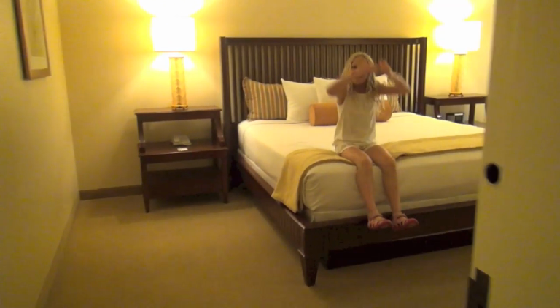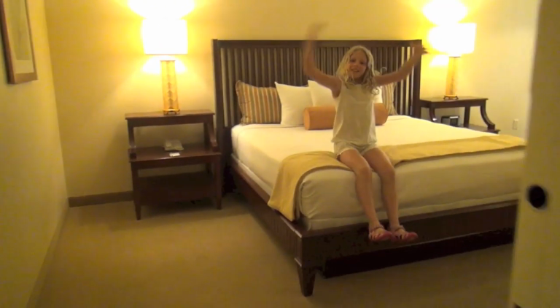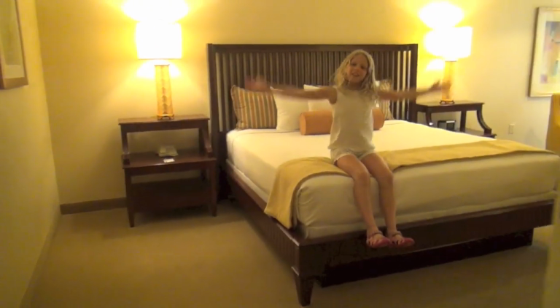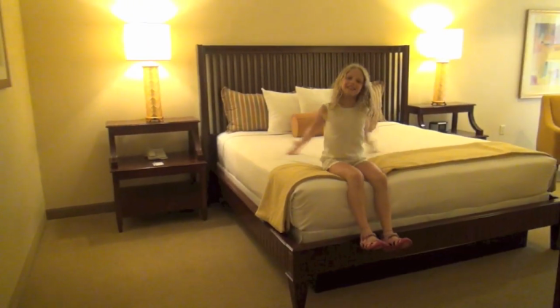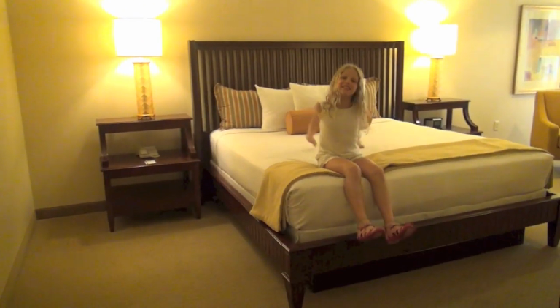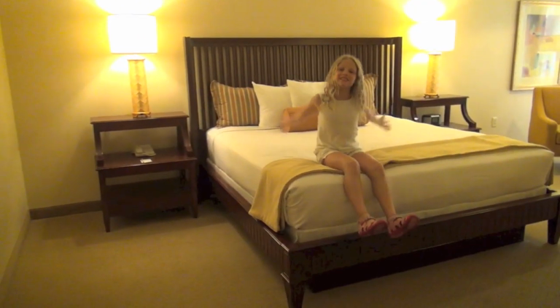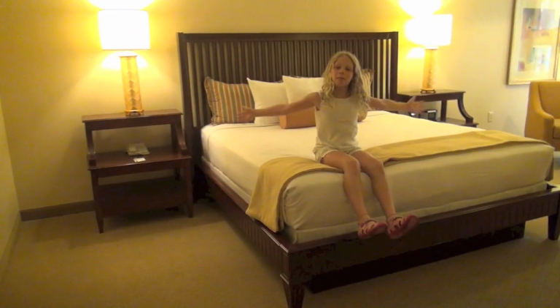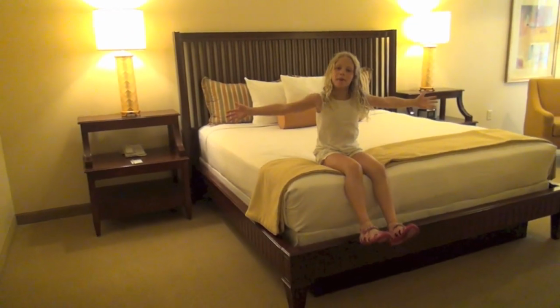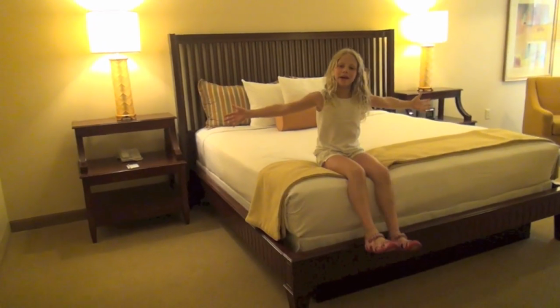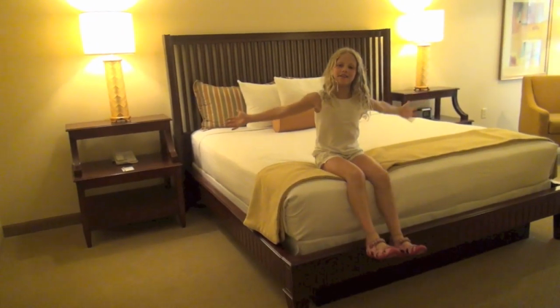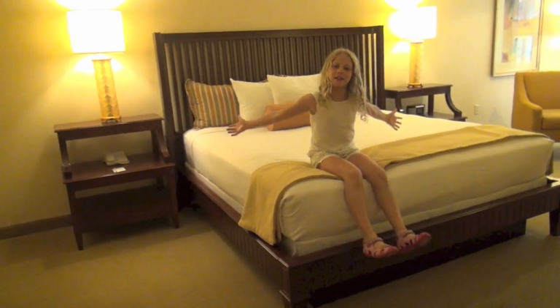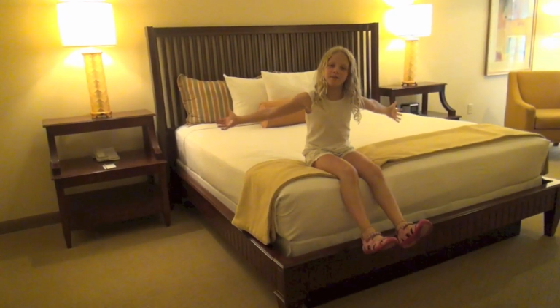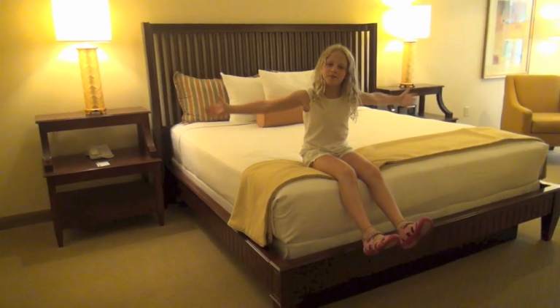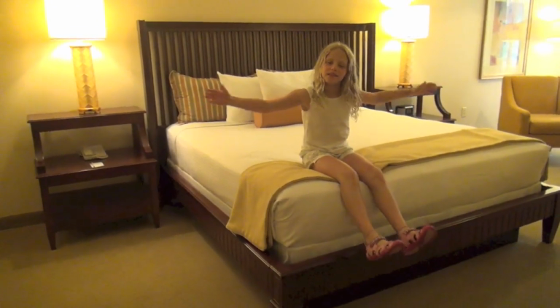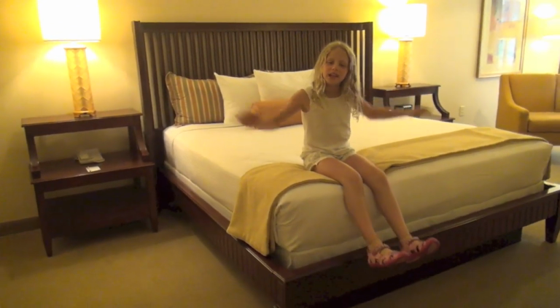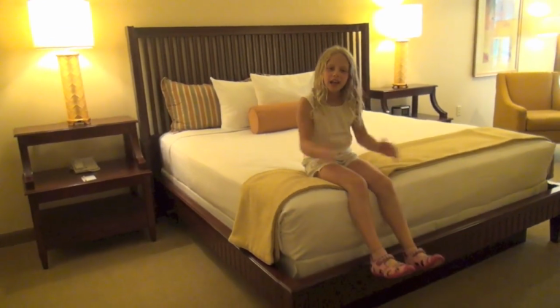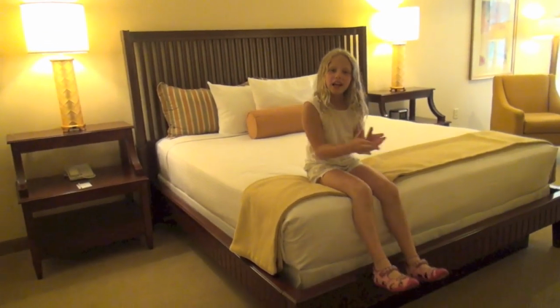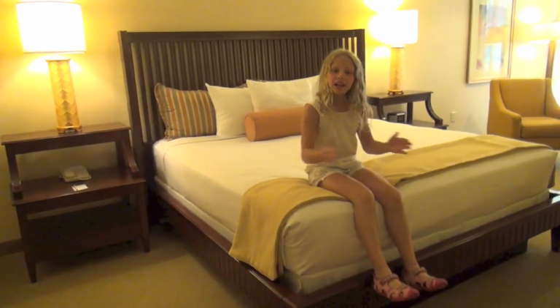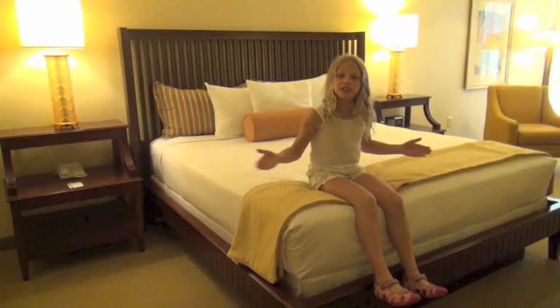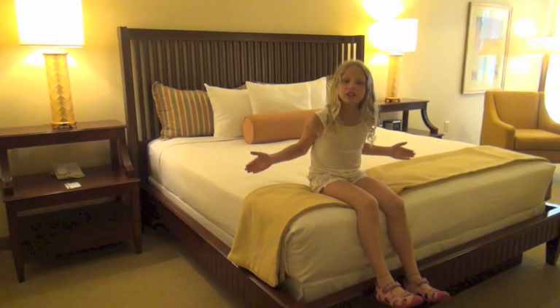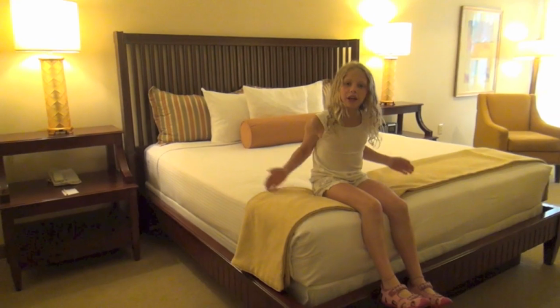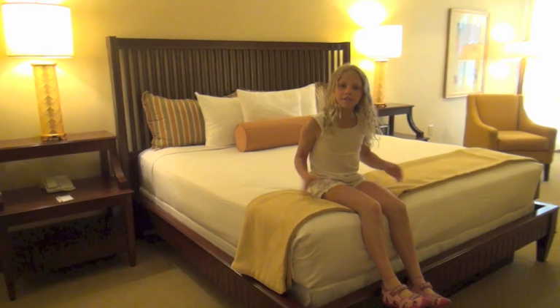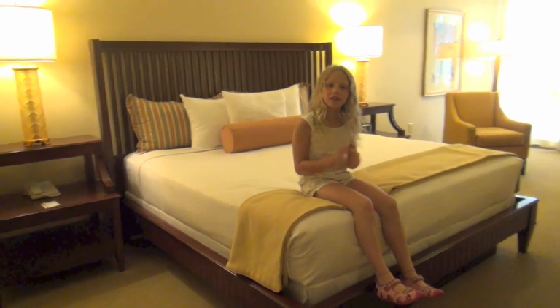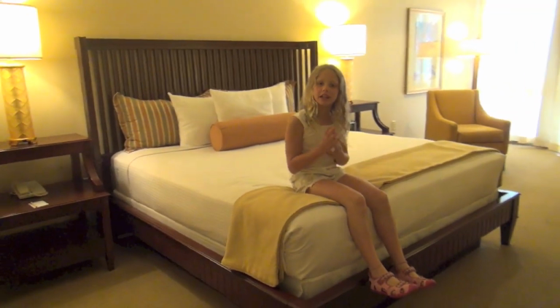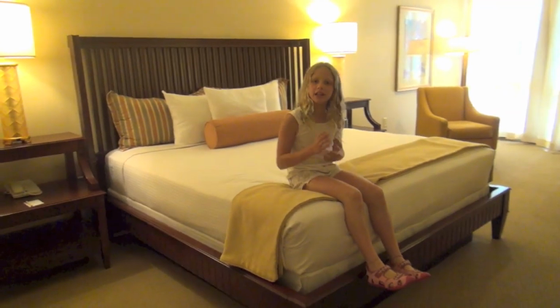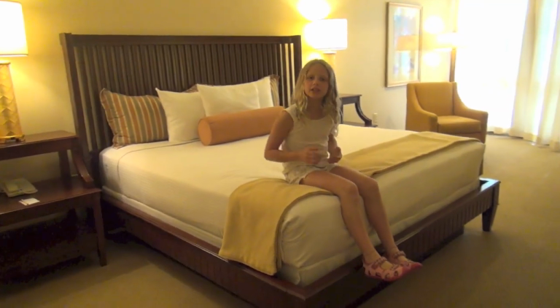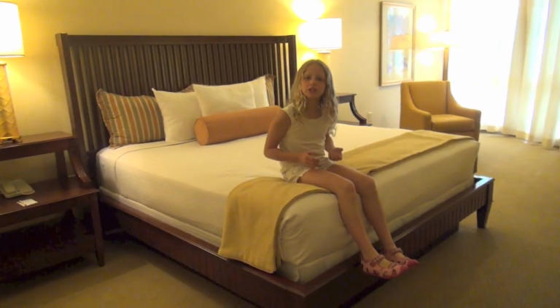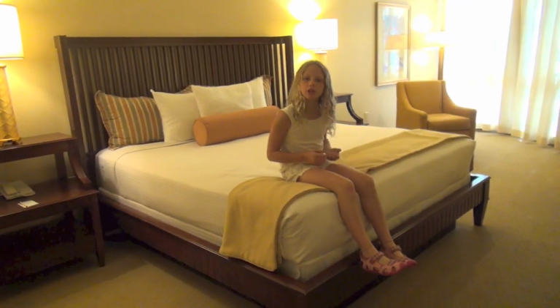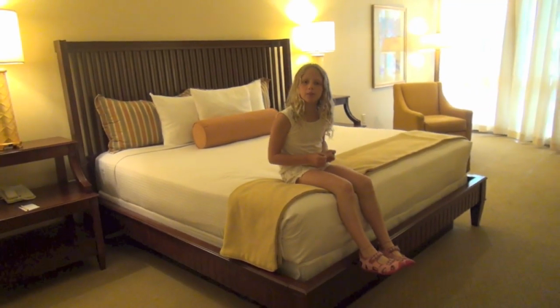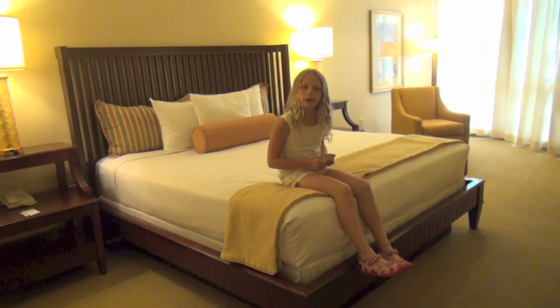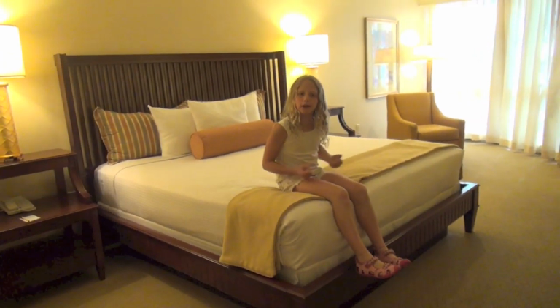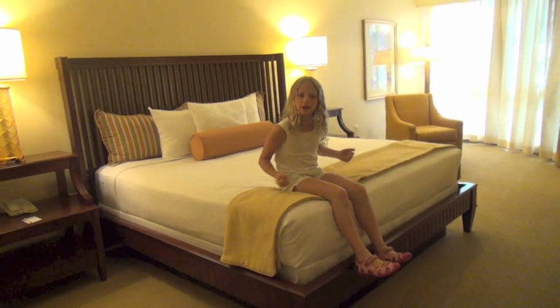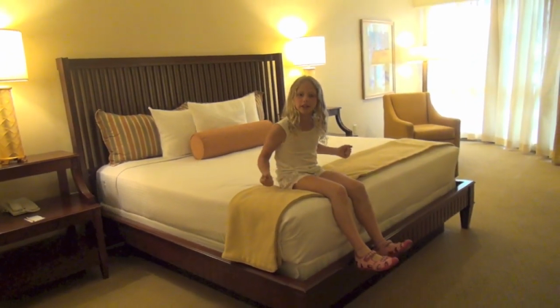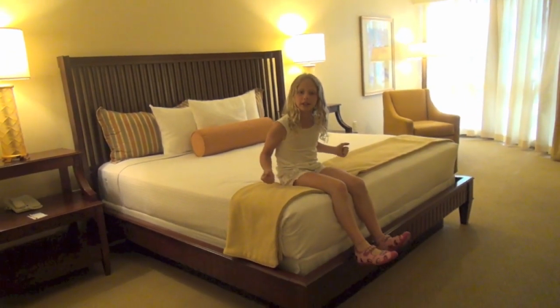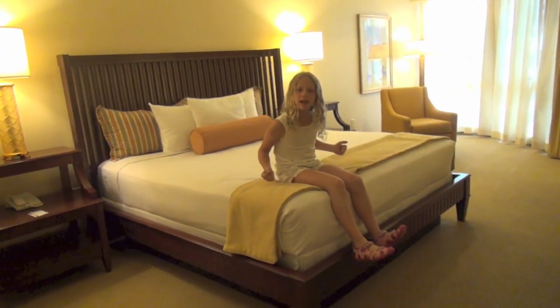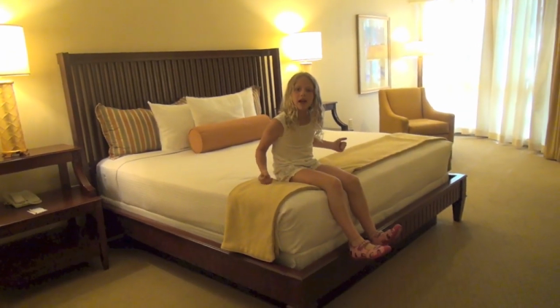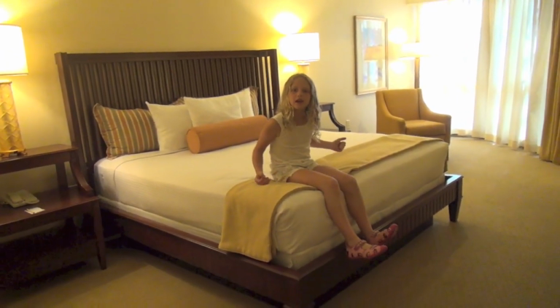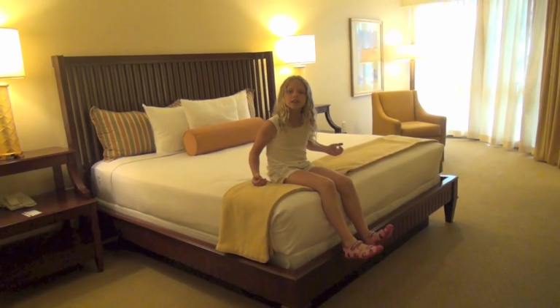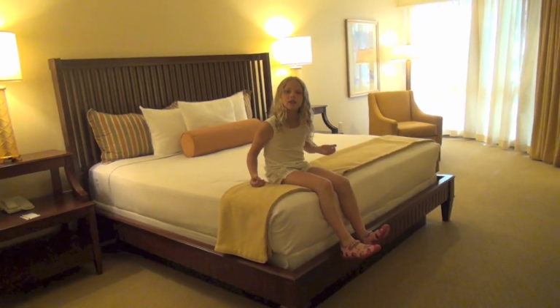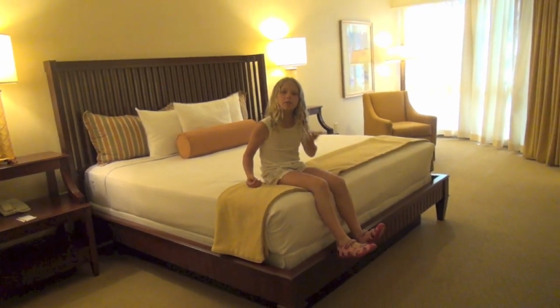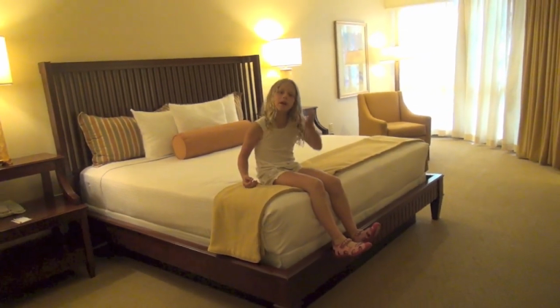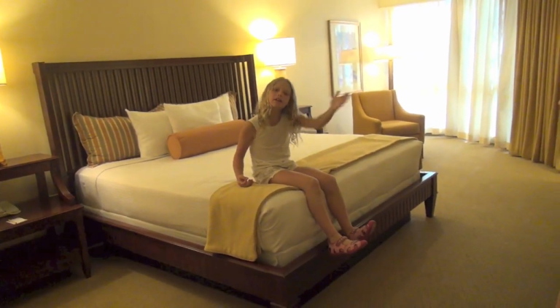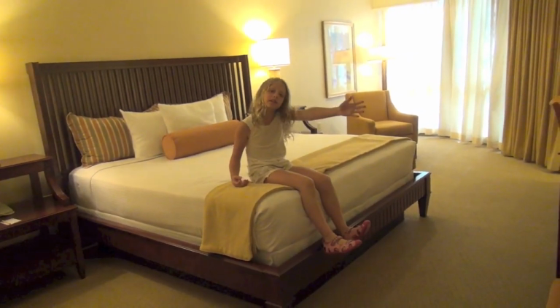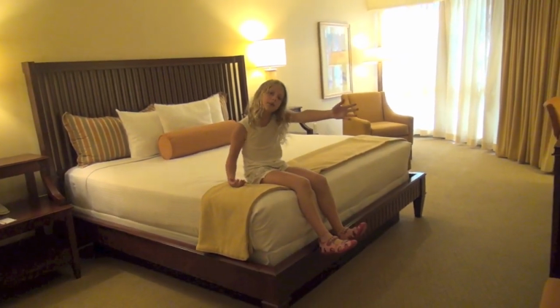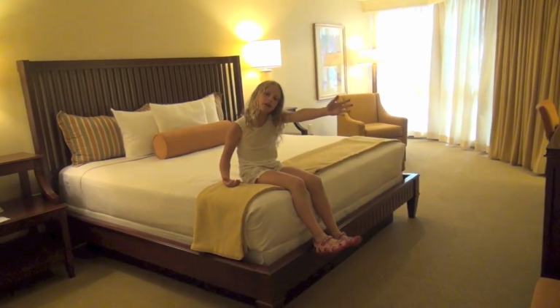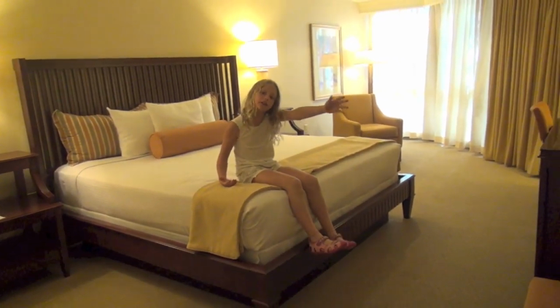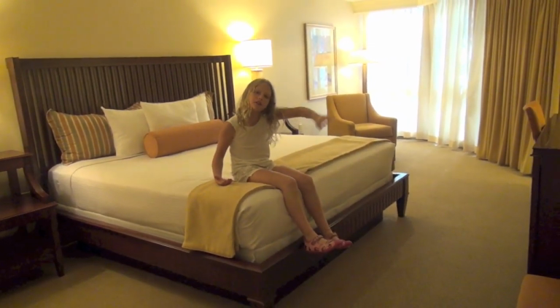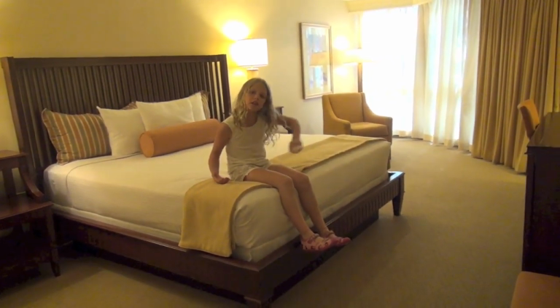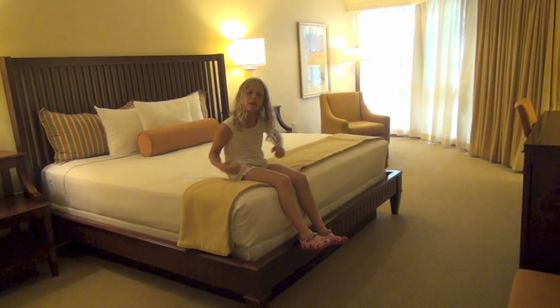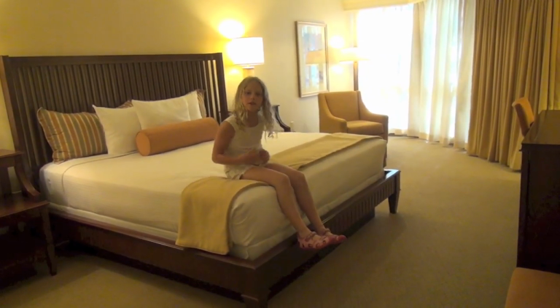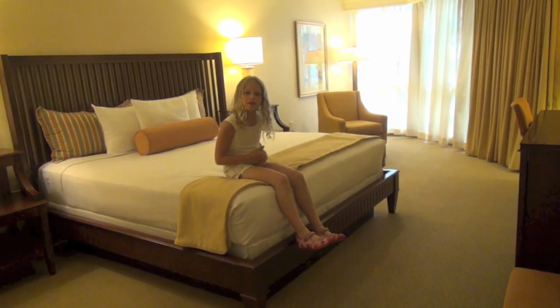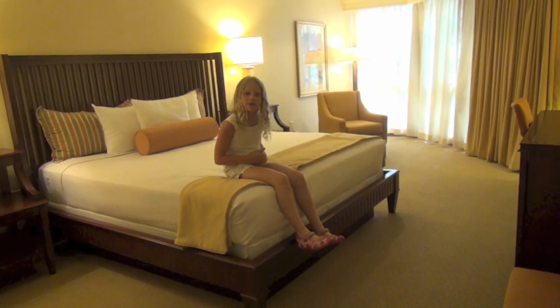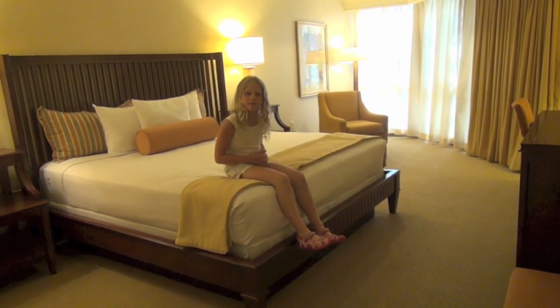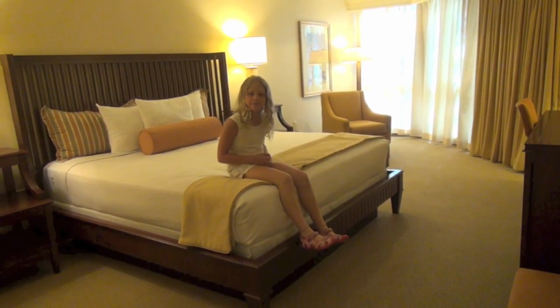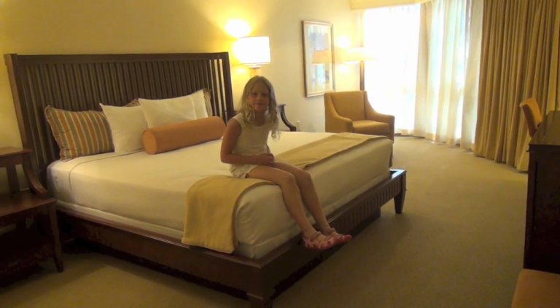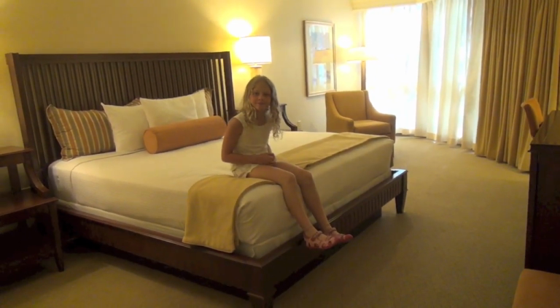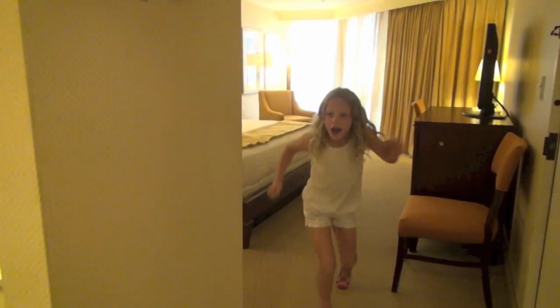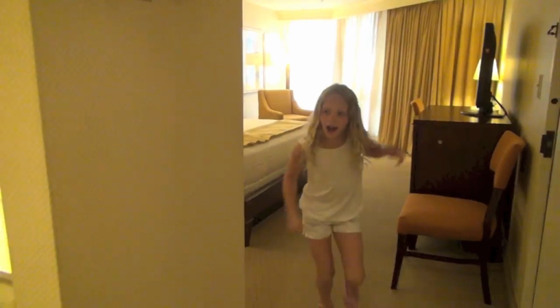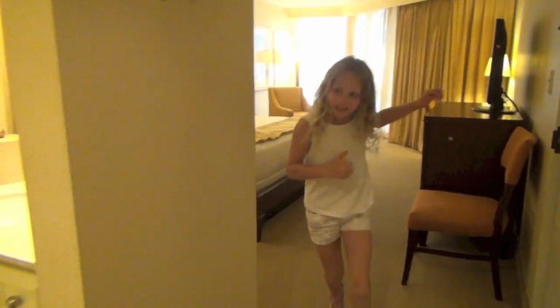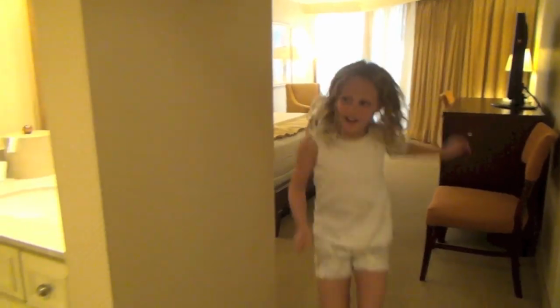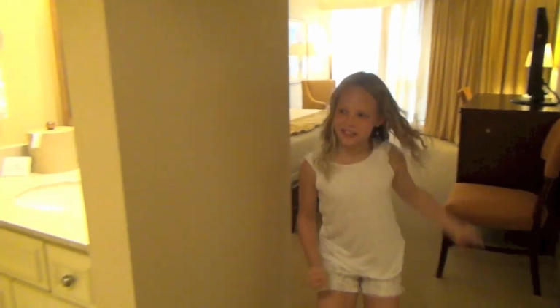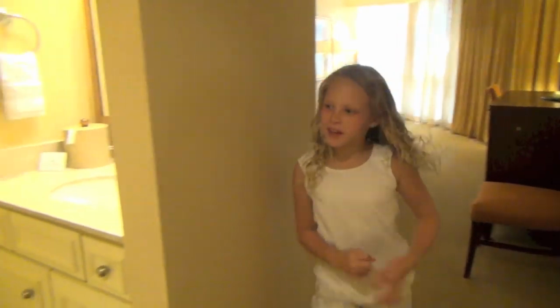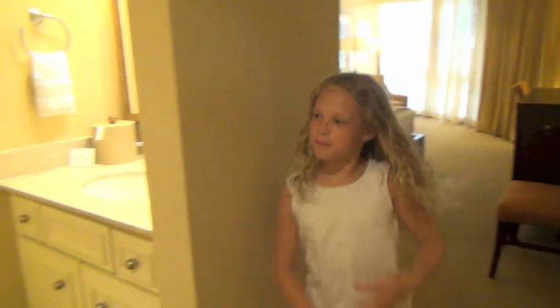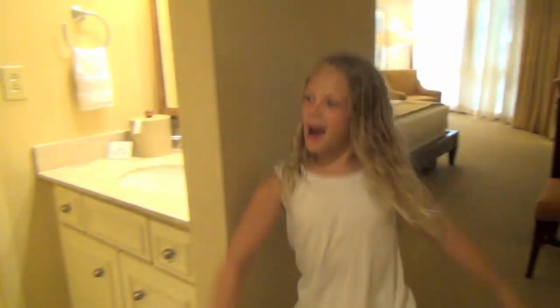This is the bedroom. It's great for kids to go to bed early so the parents can watch TV in the living room. Another bathroom.